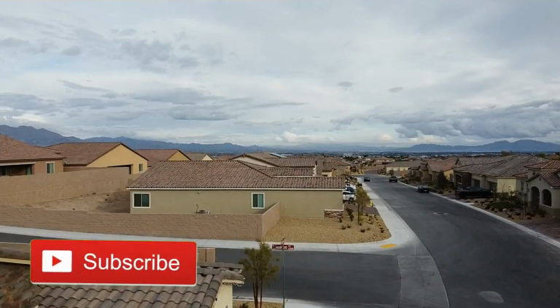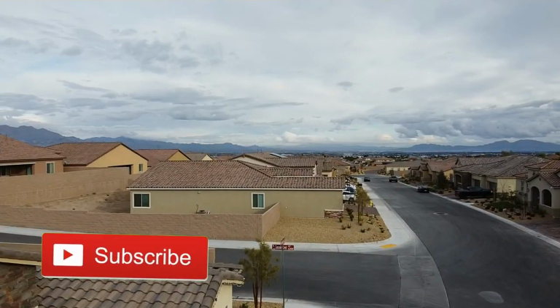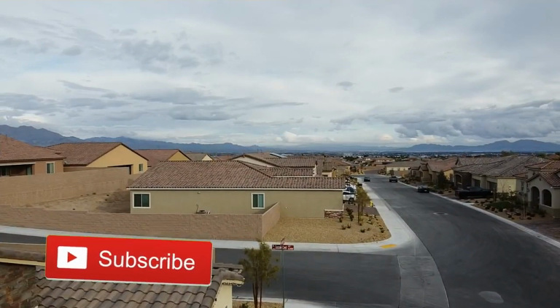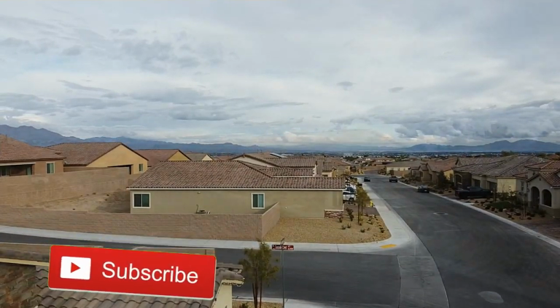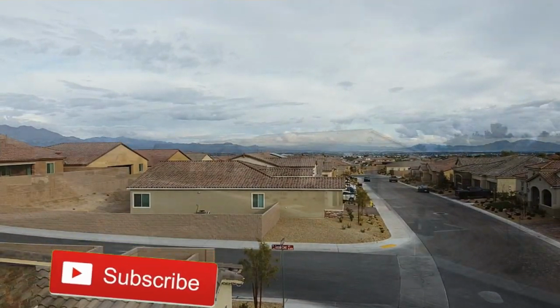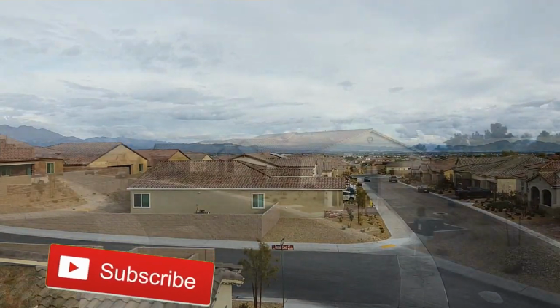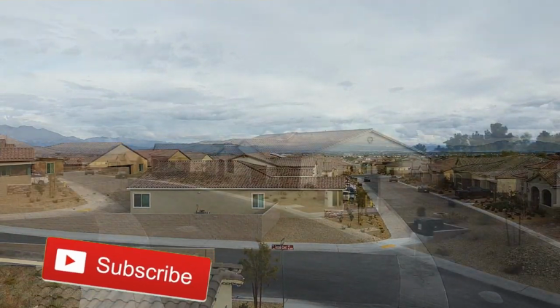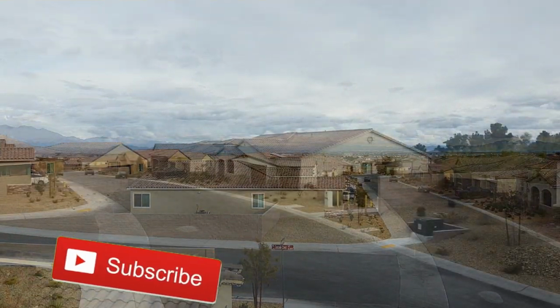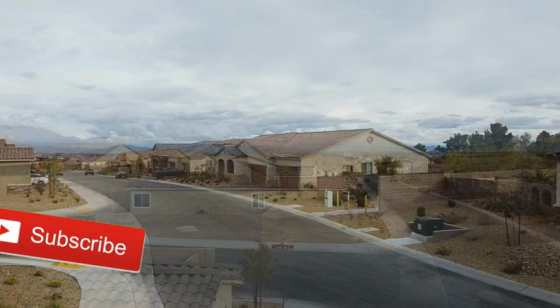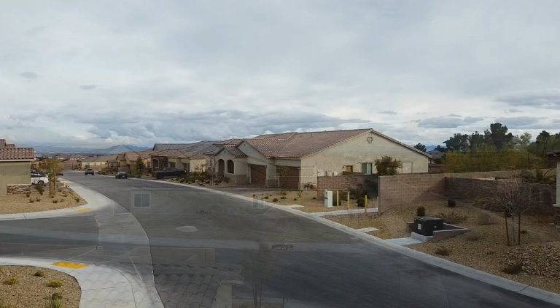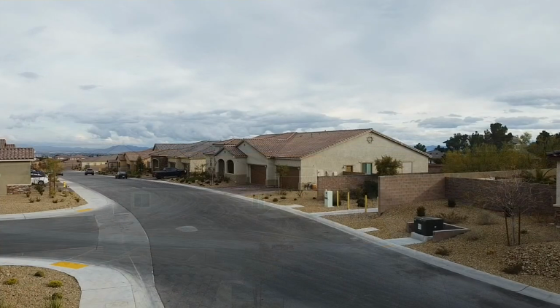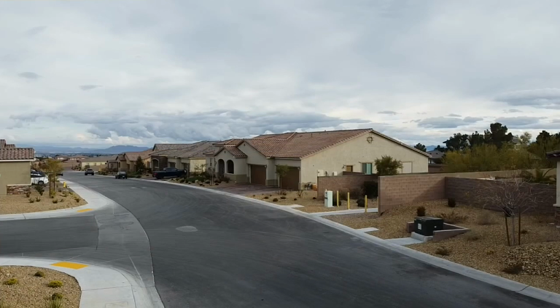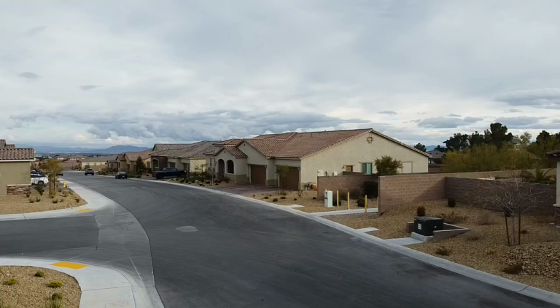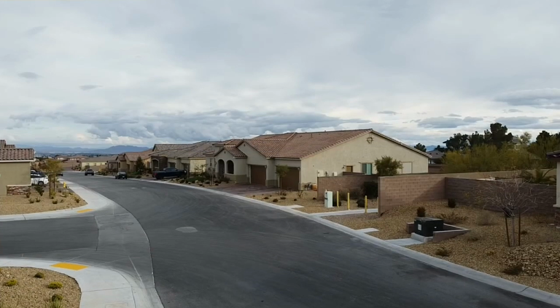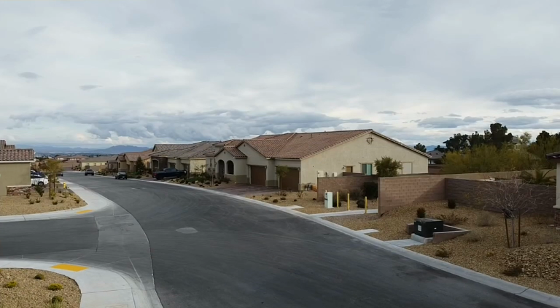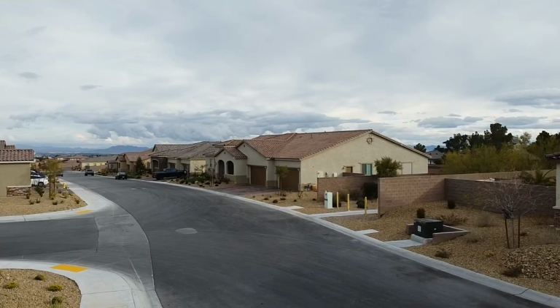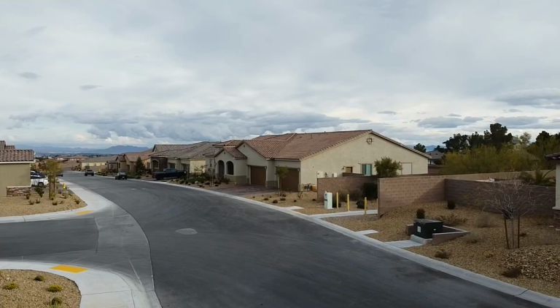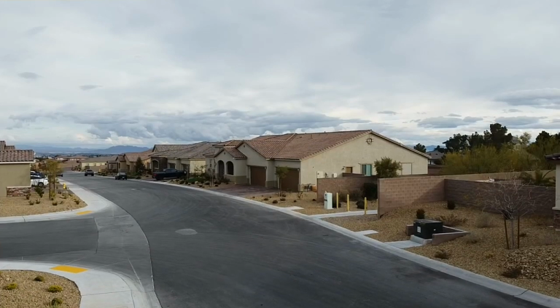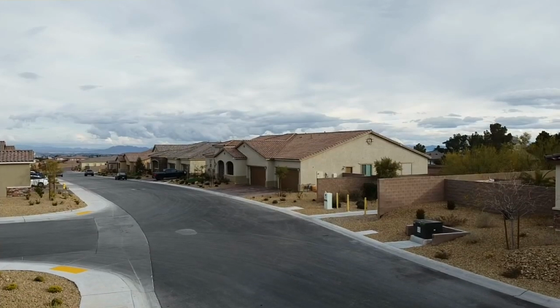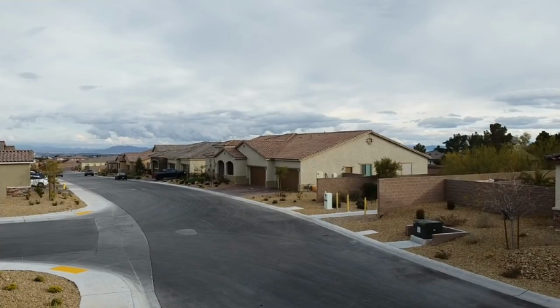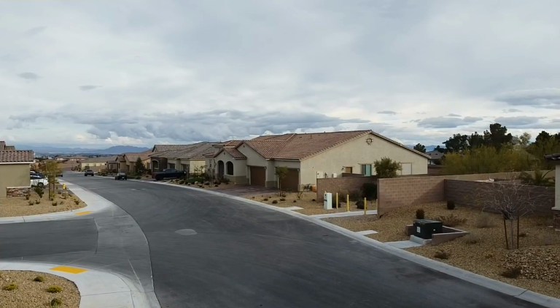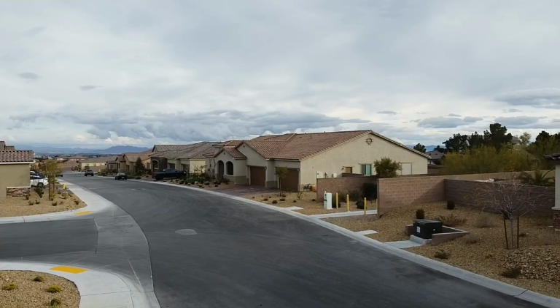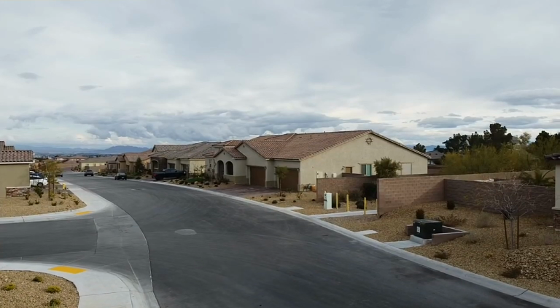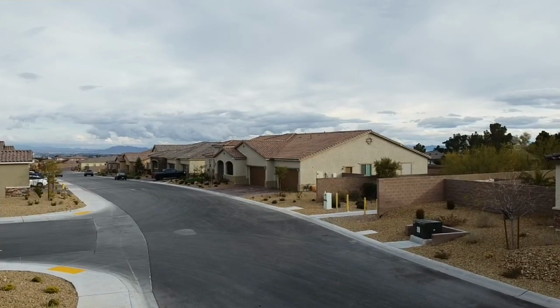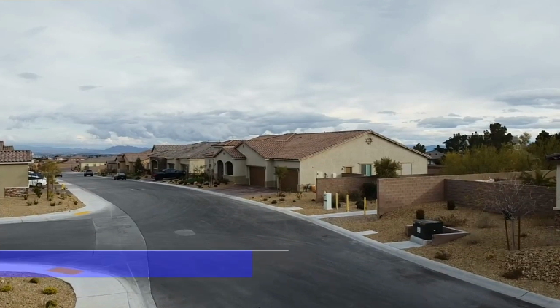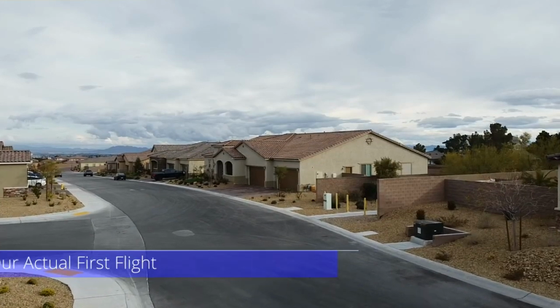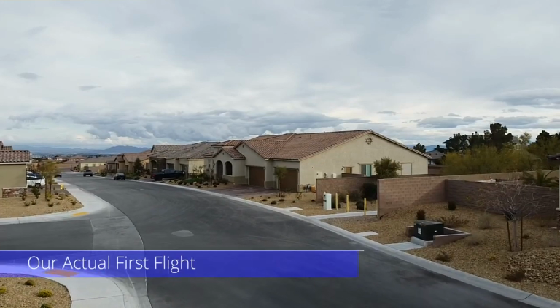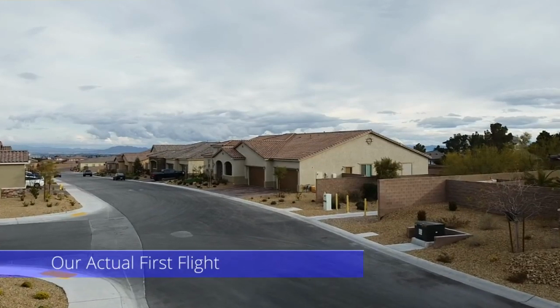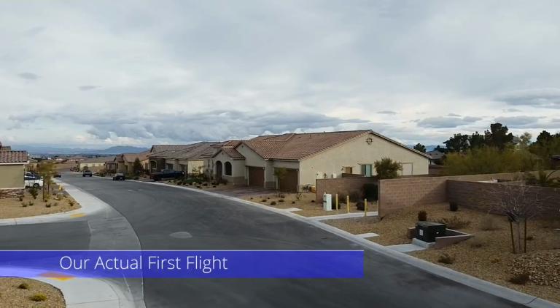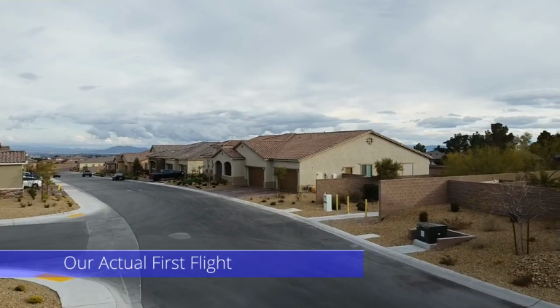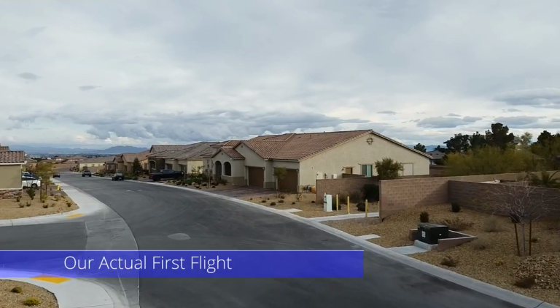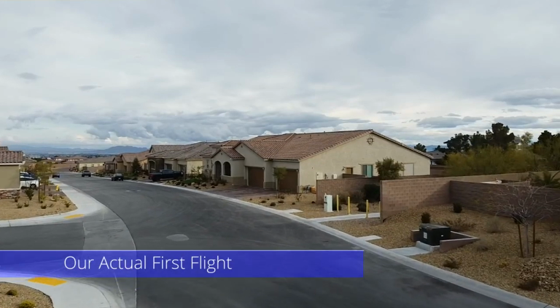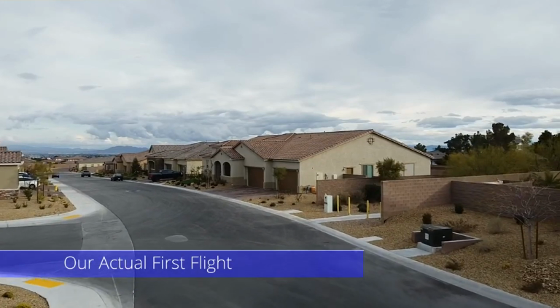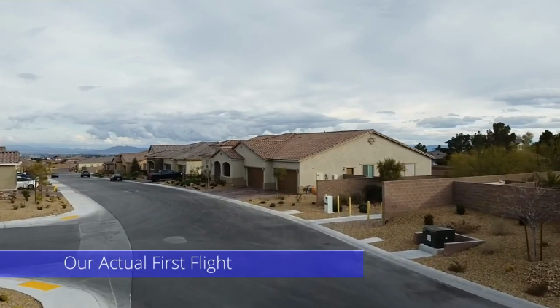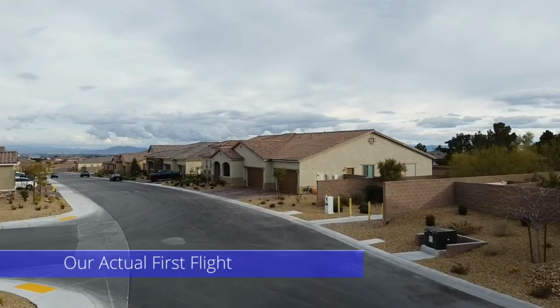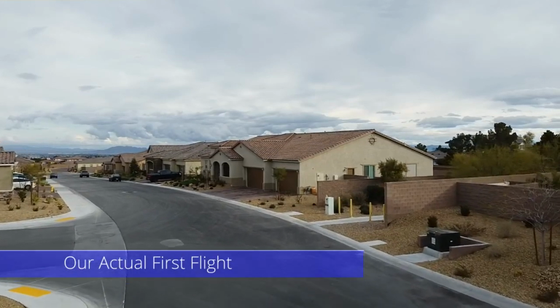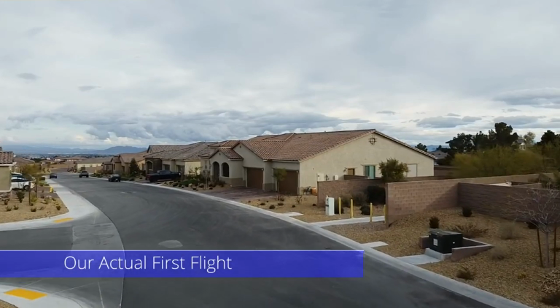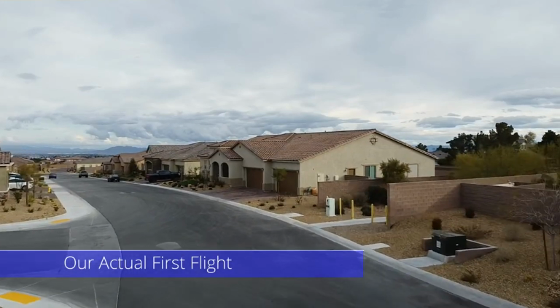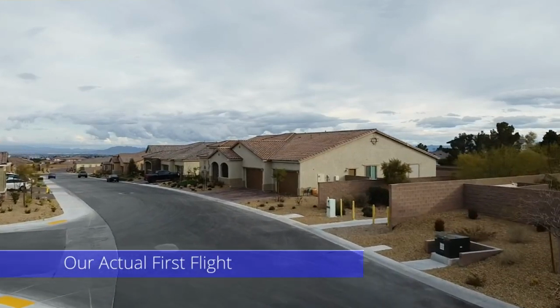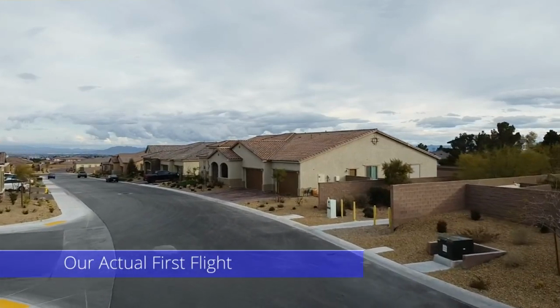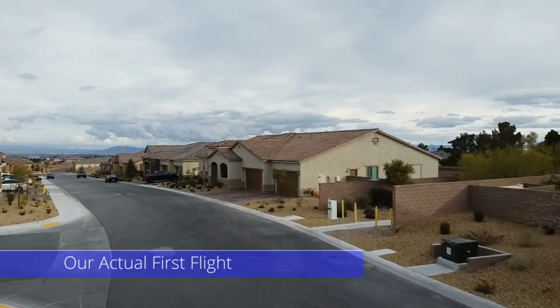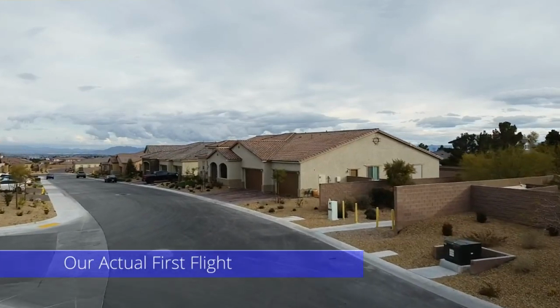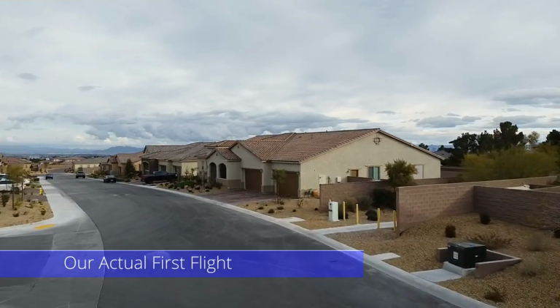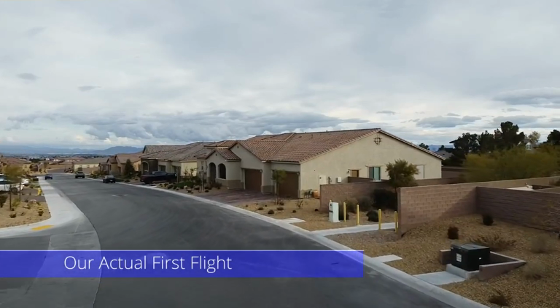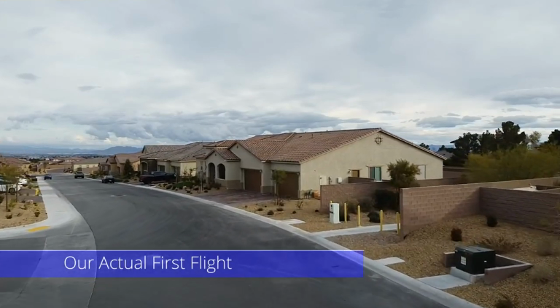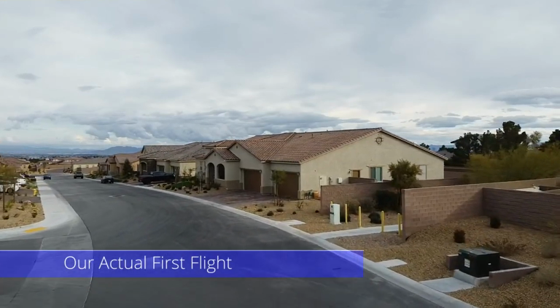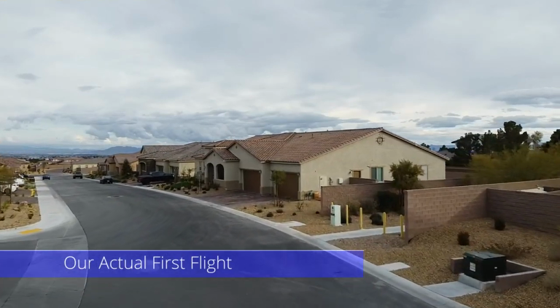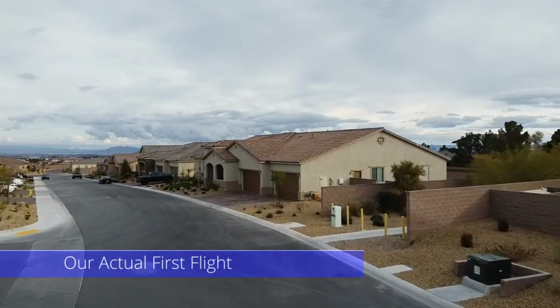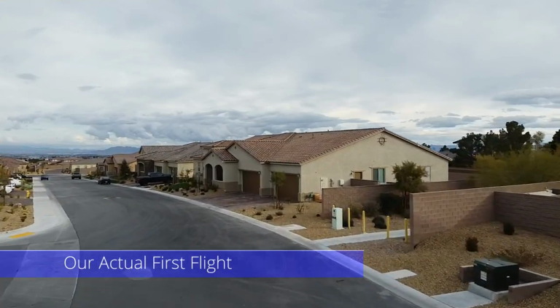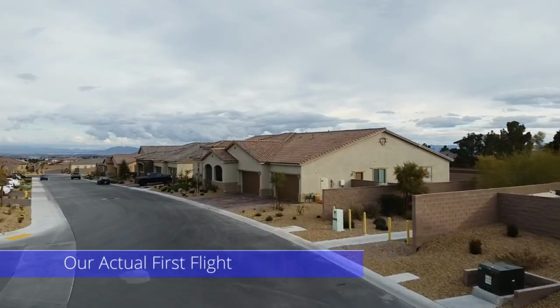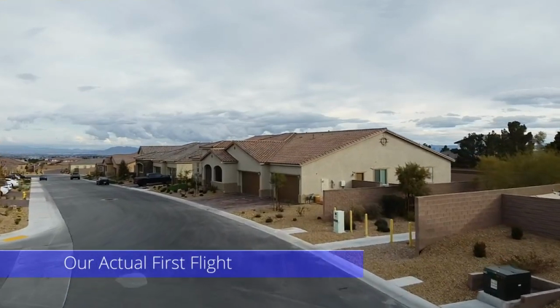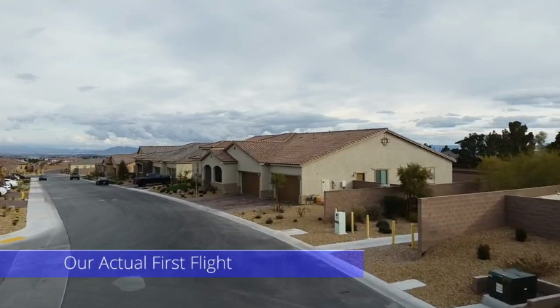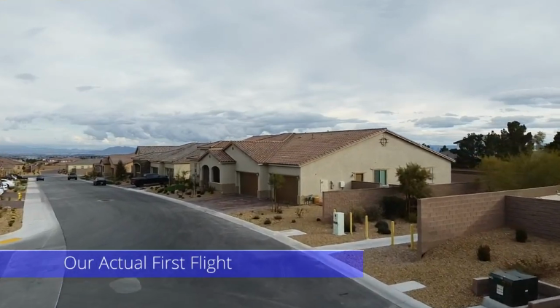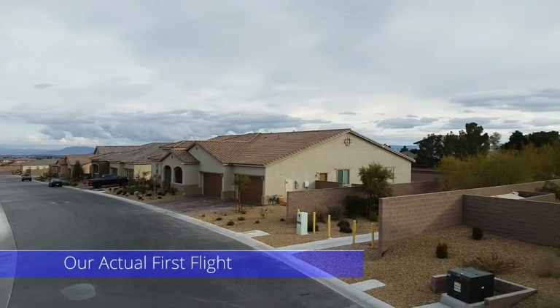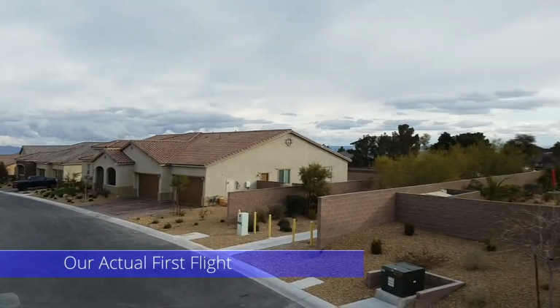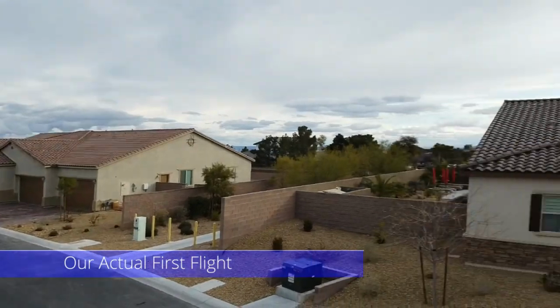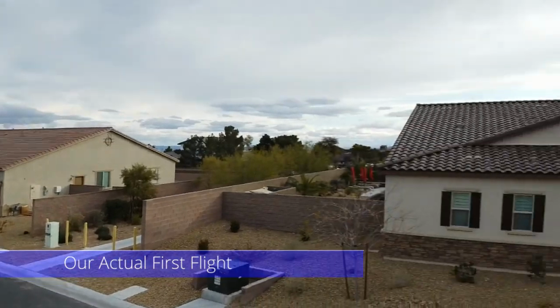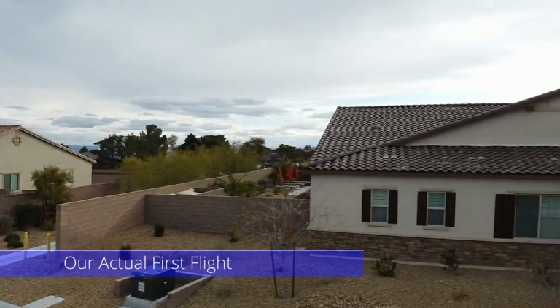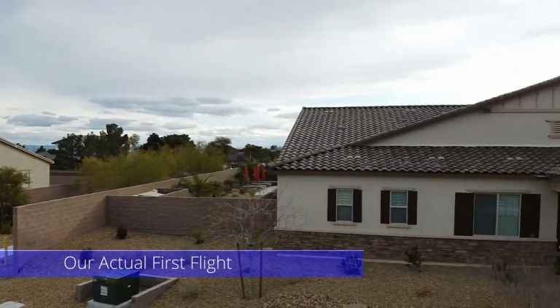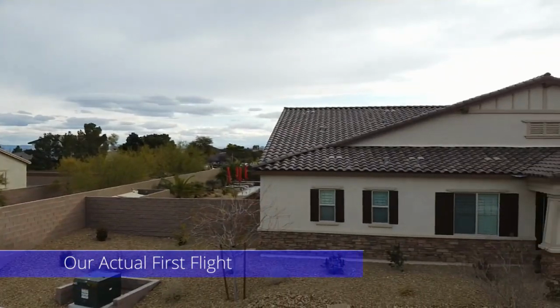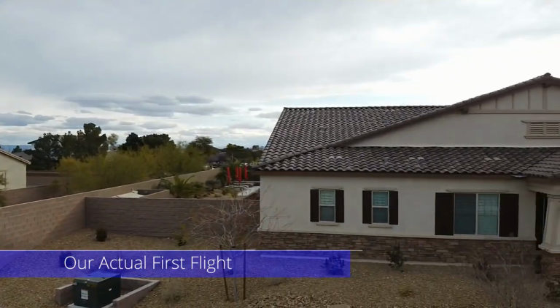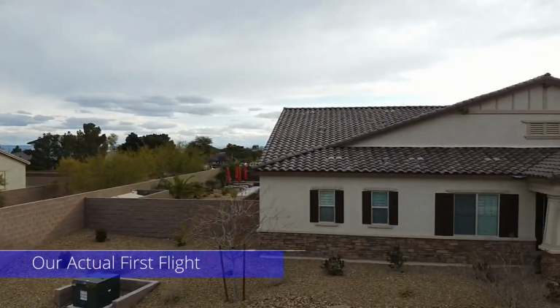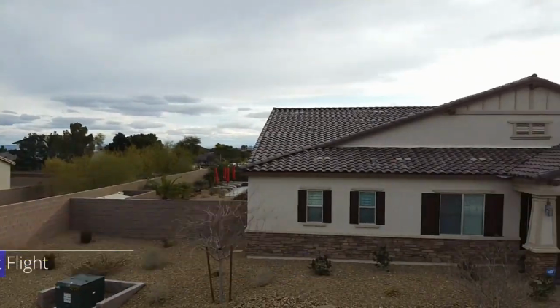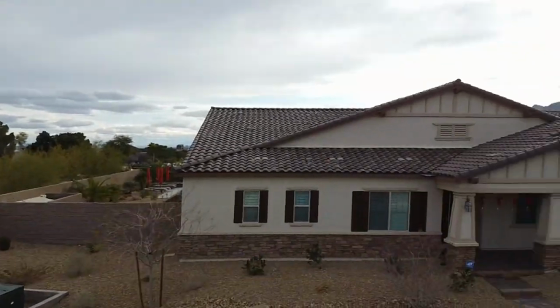This drone shot of my neighborhood is our actual very first flight with a Mavic Mini. We had no issues and we had no crashes.